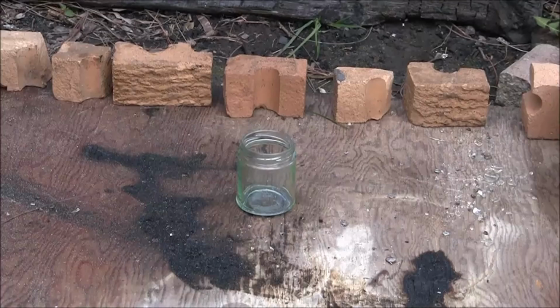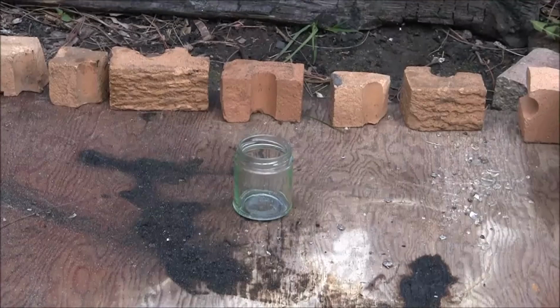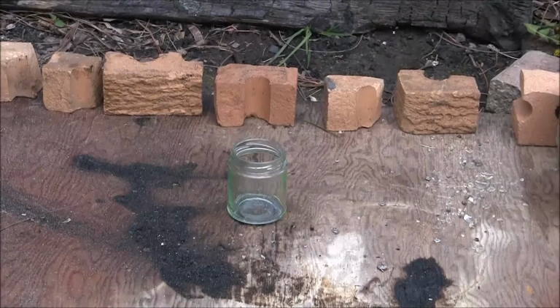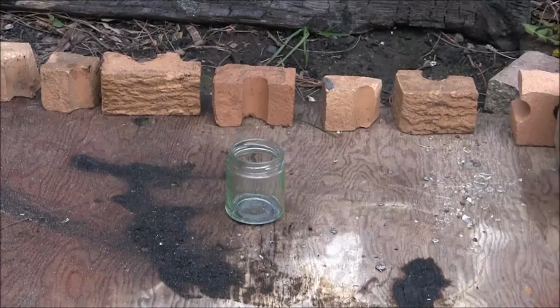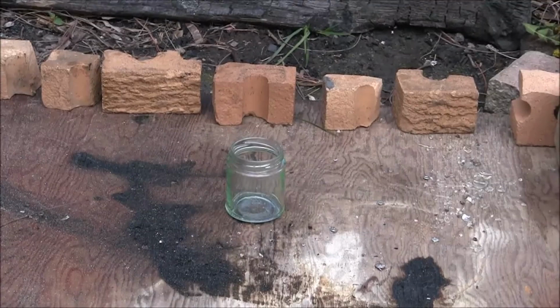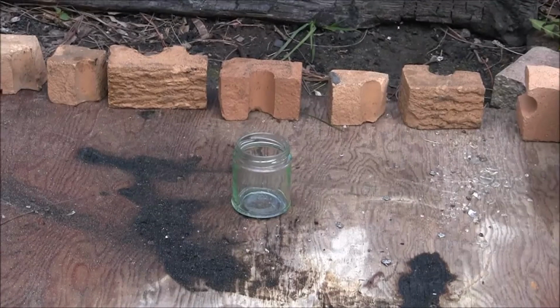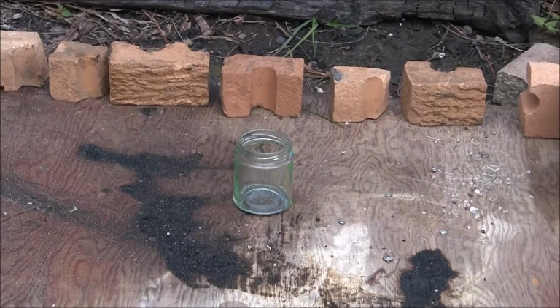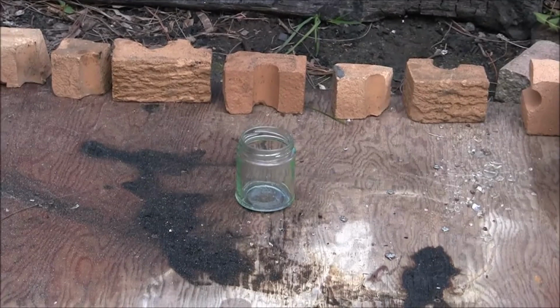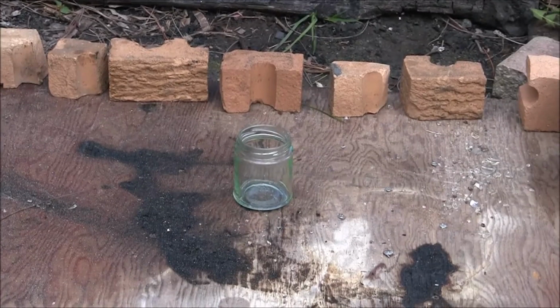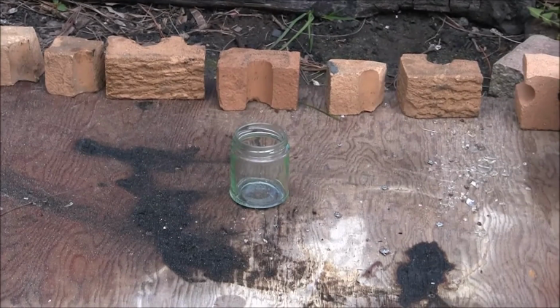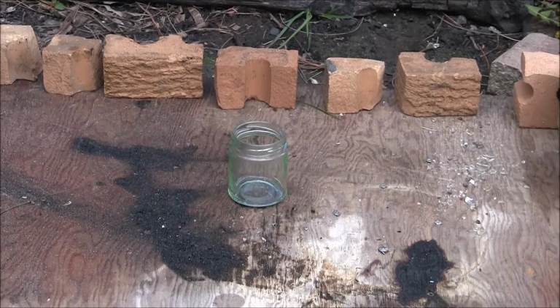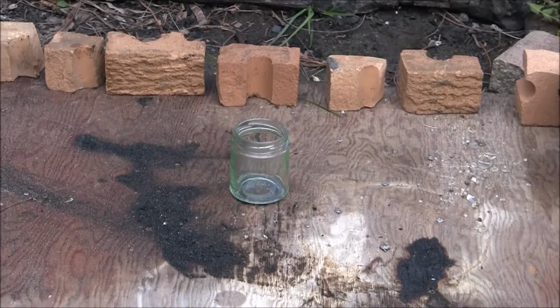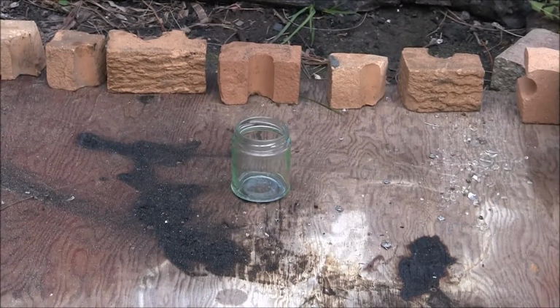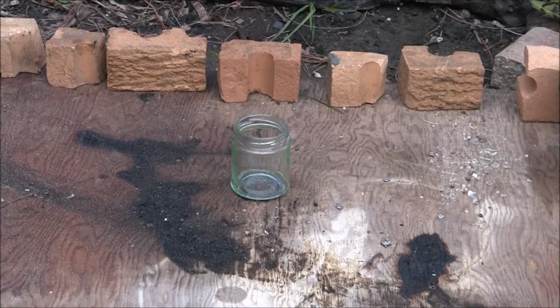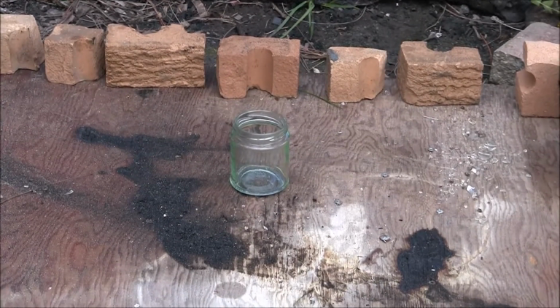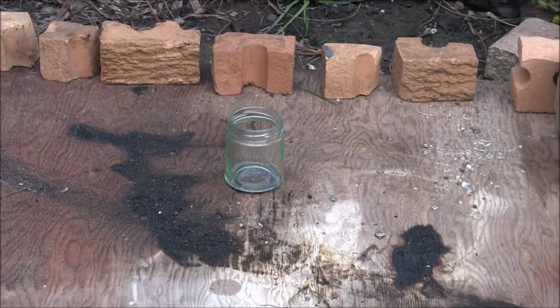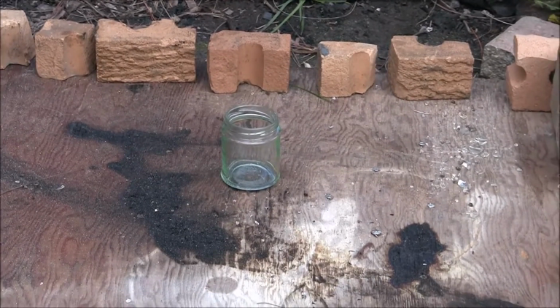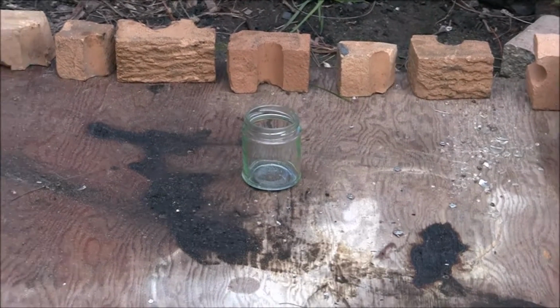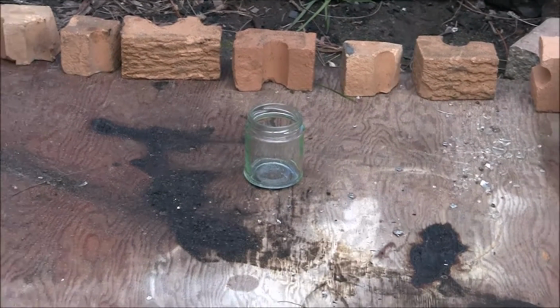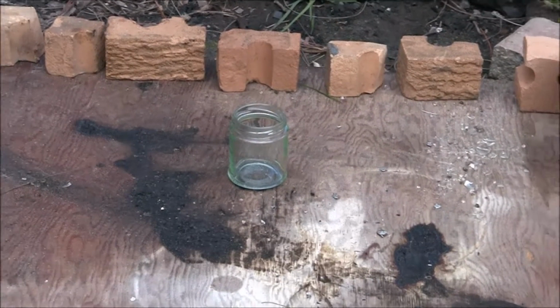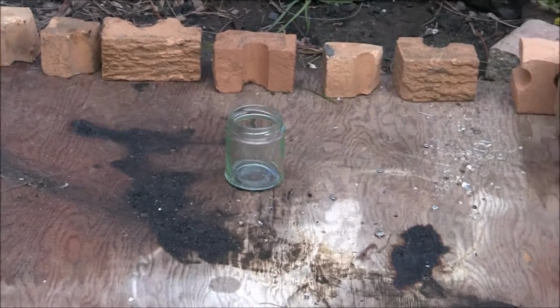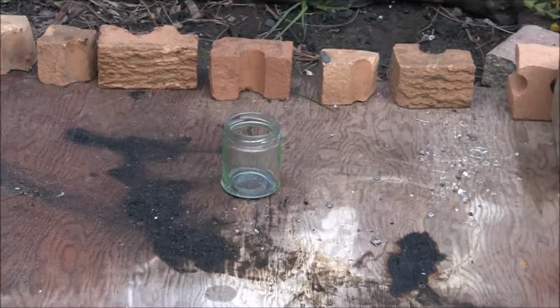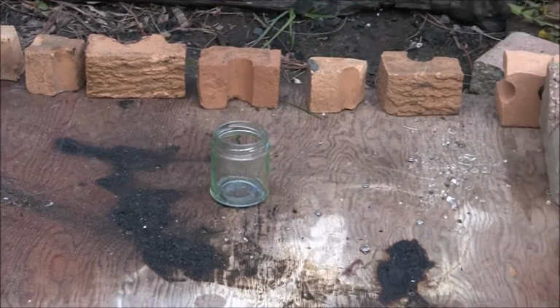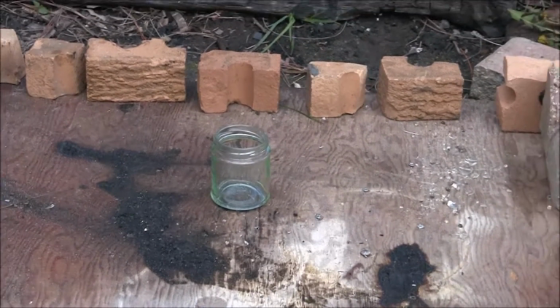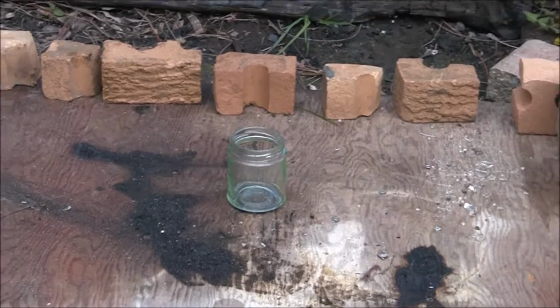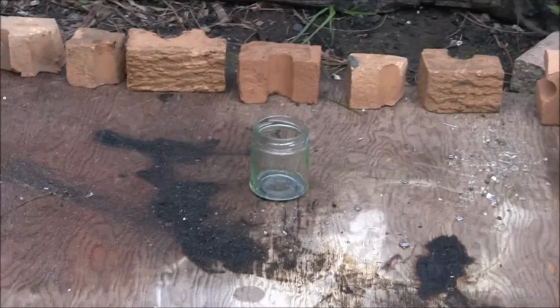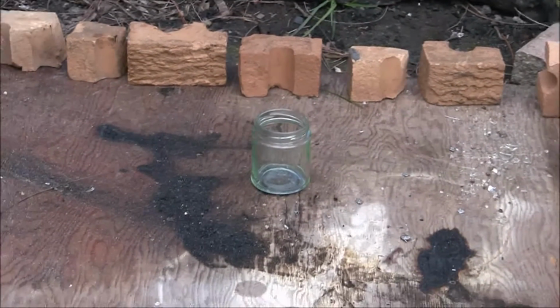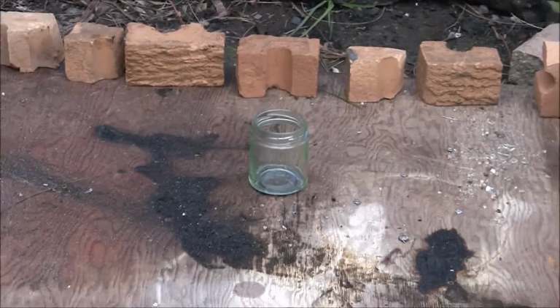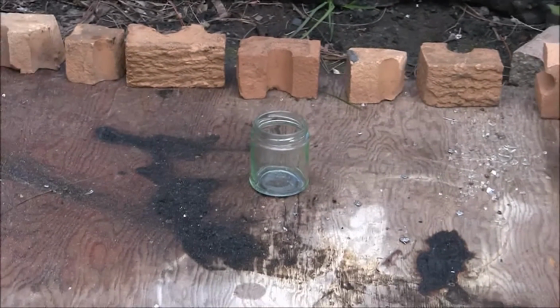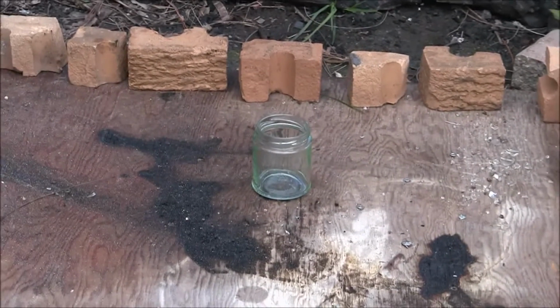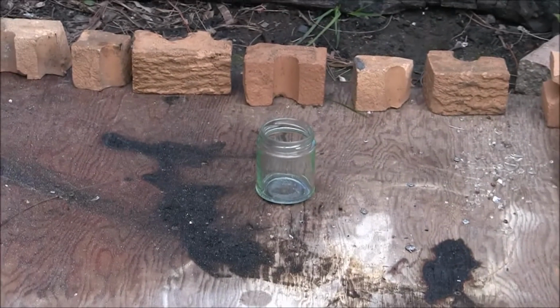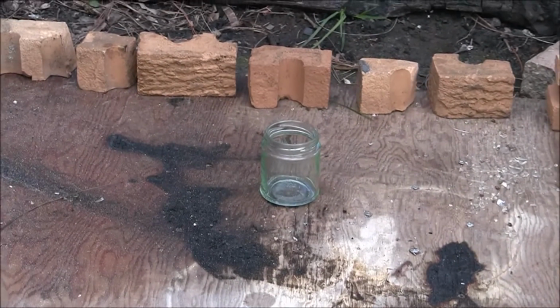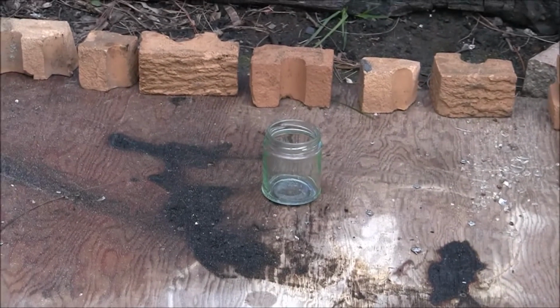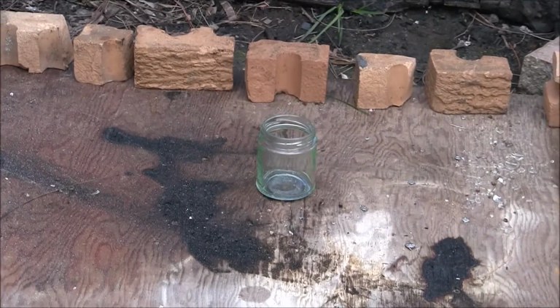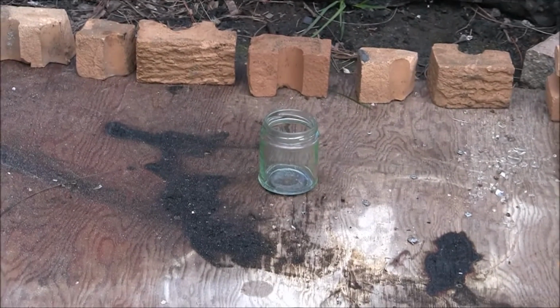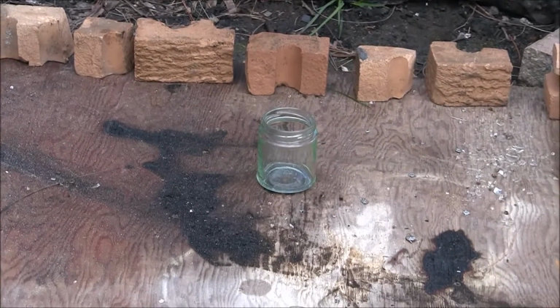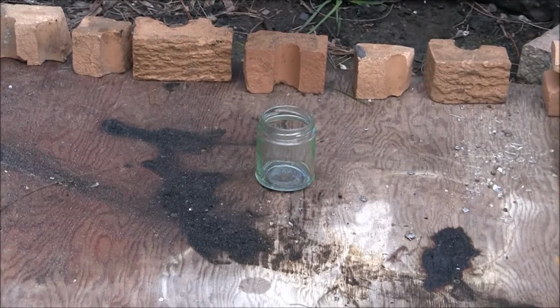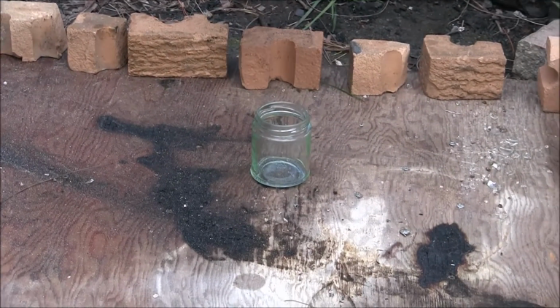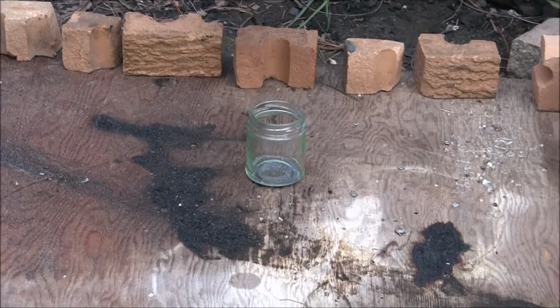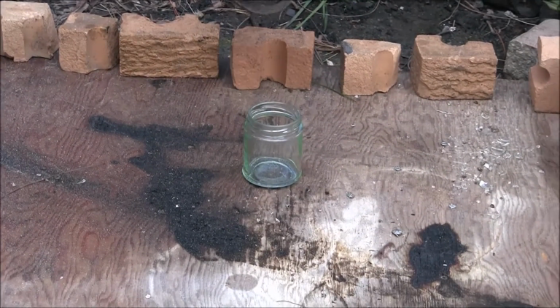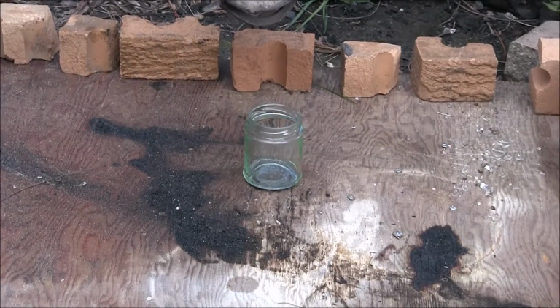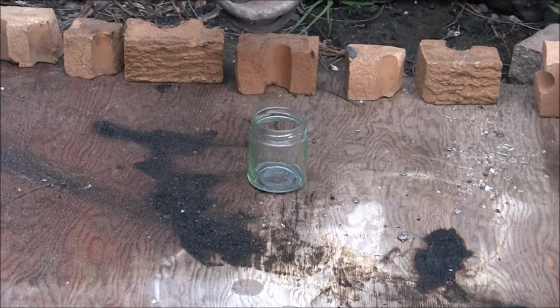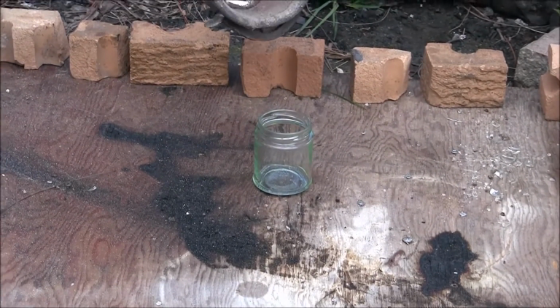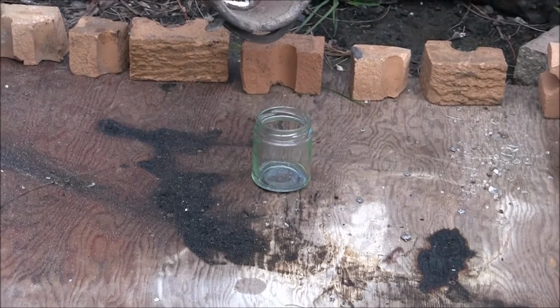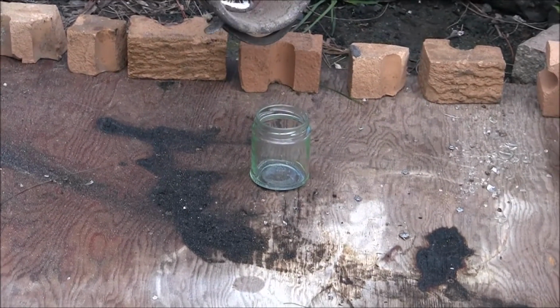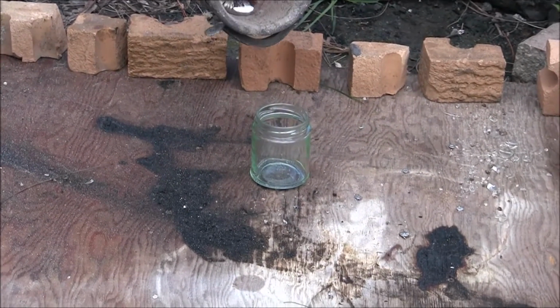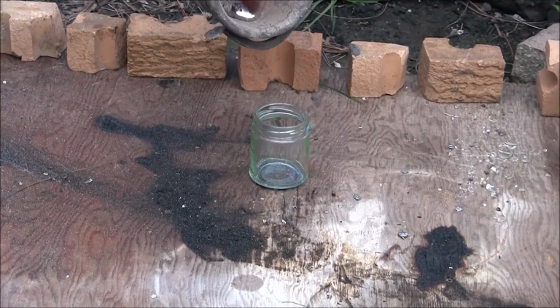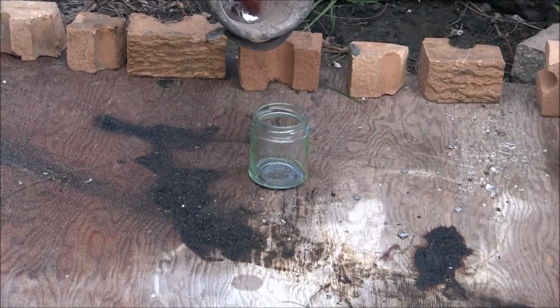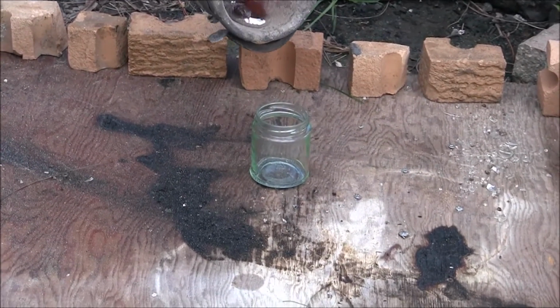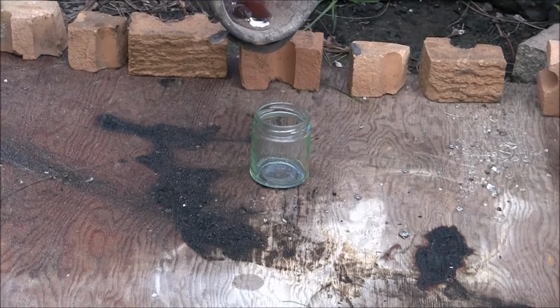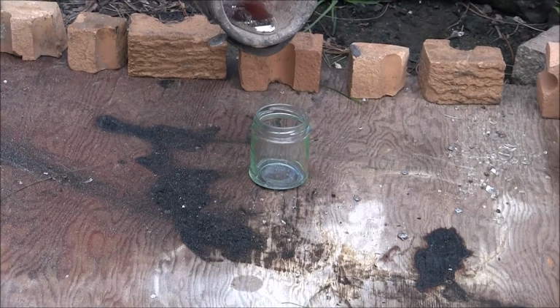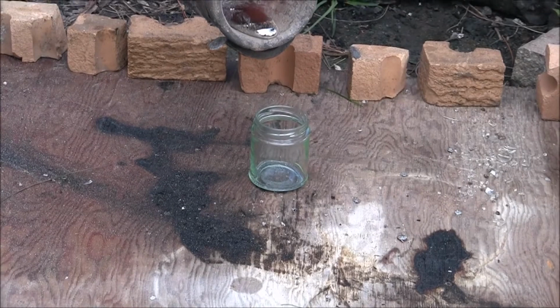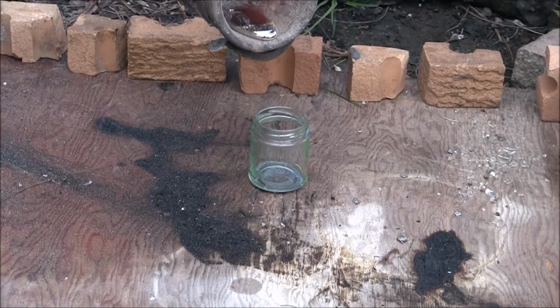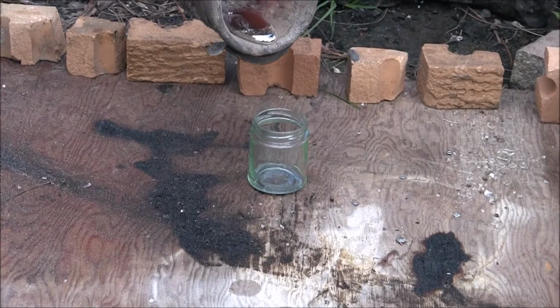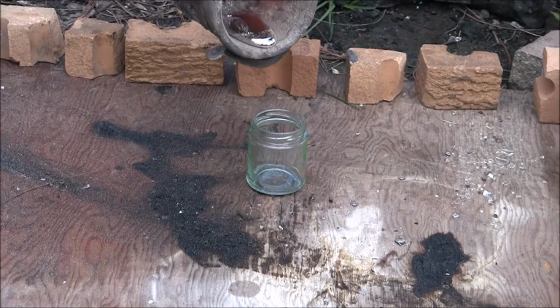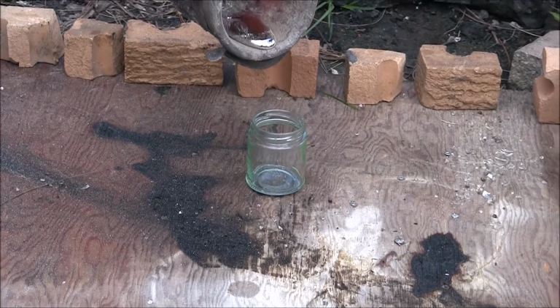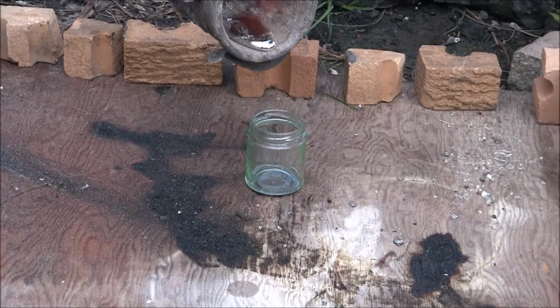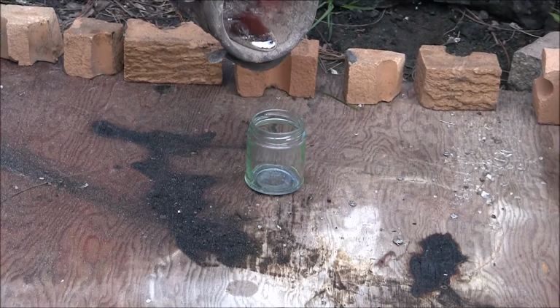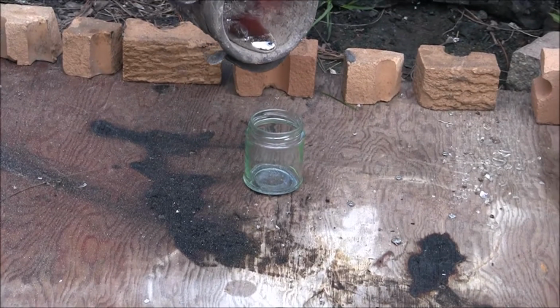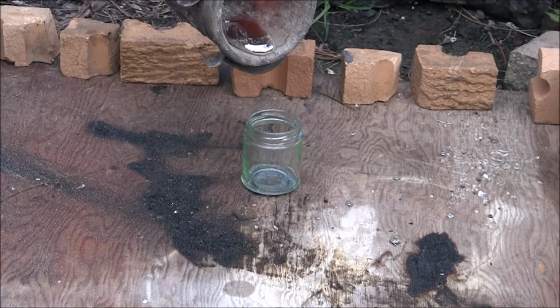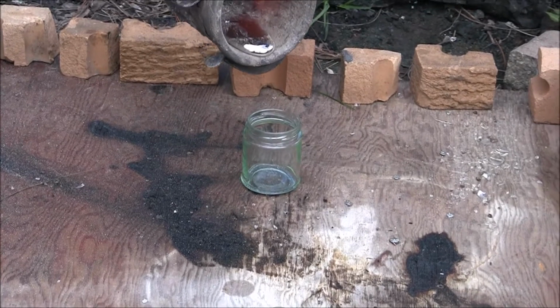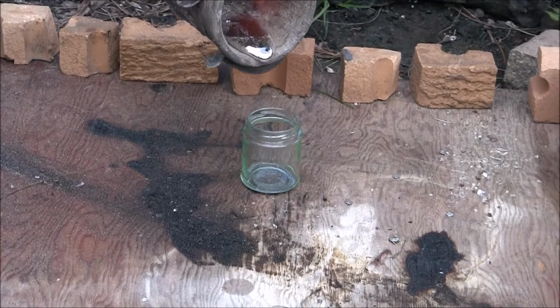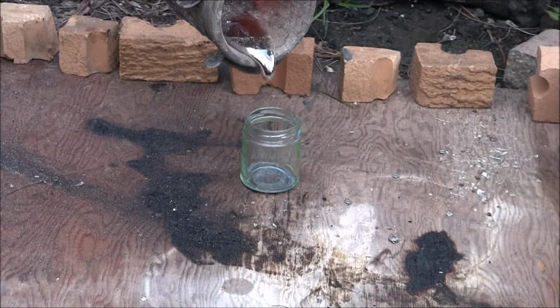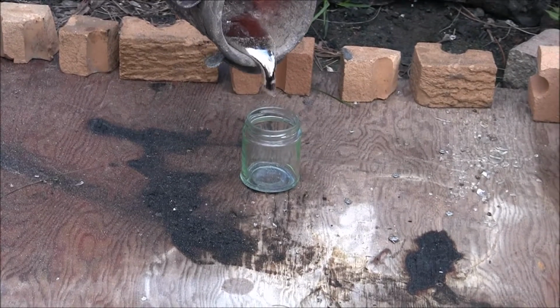How's it going everyone? Welcome back to the Foundry Channel. Today we're going to be seeing what happens when we pour molten aluminum into some glass jars. Check it out.